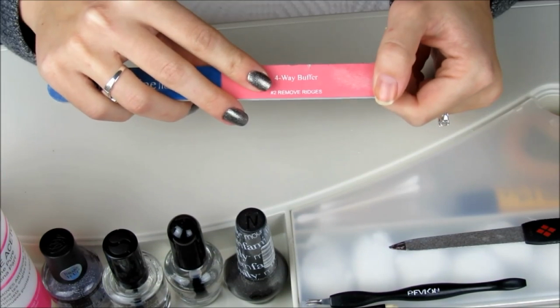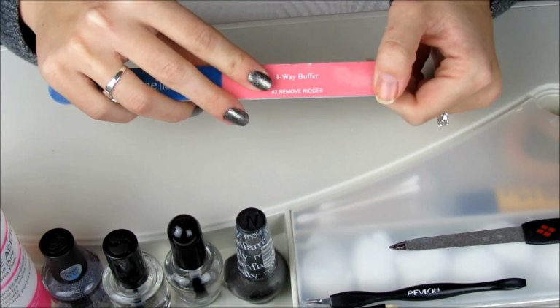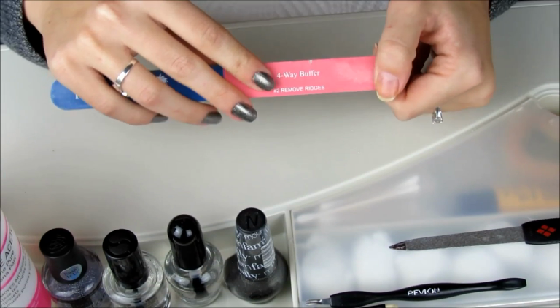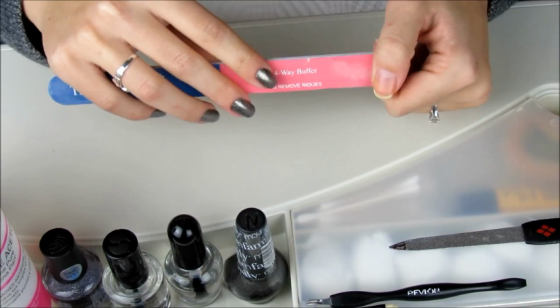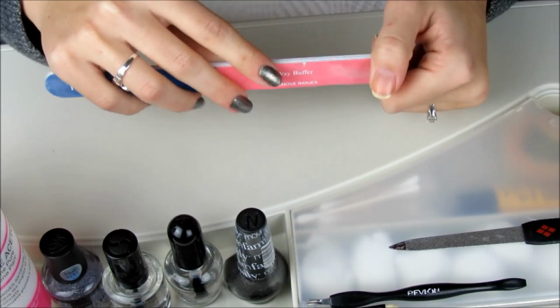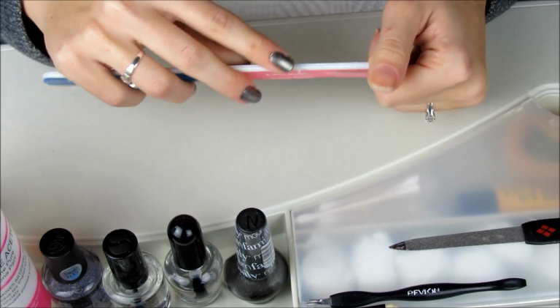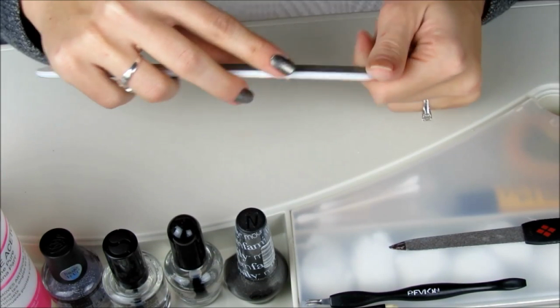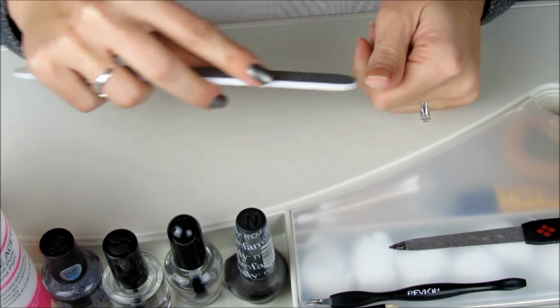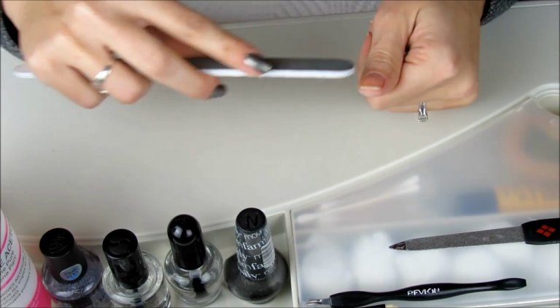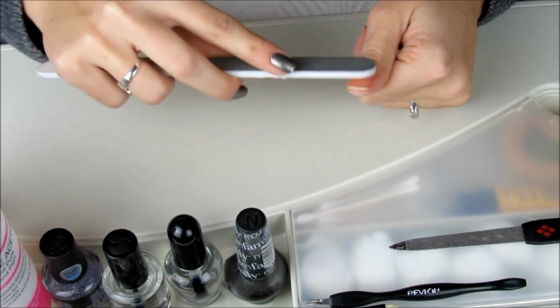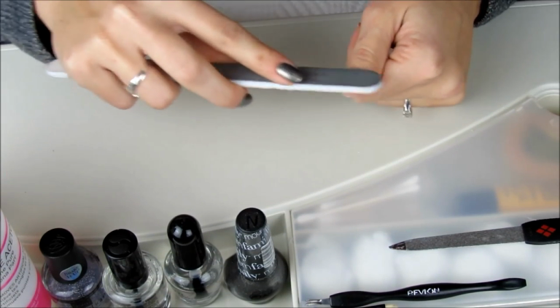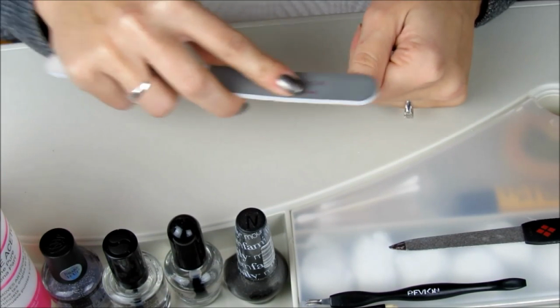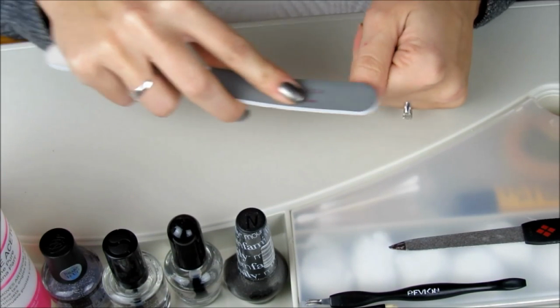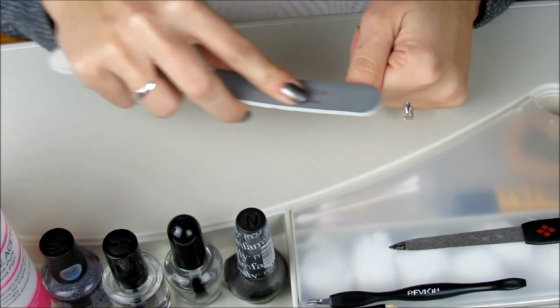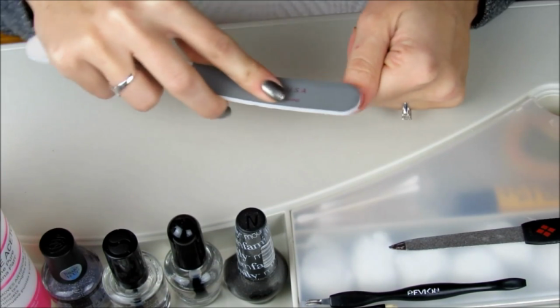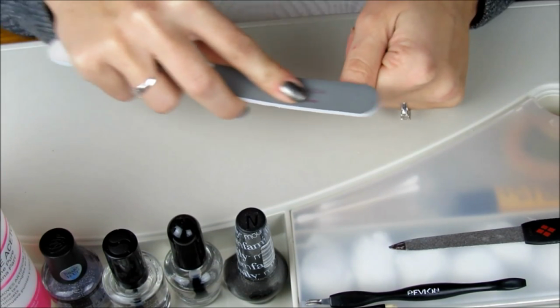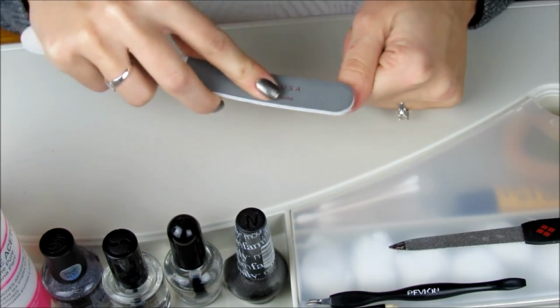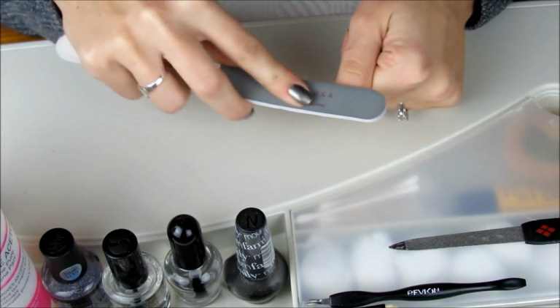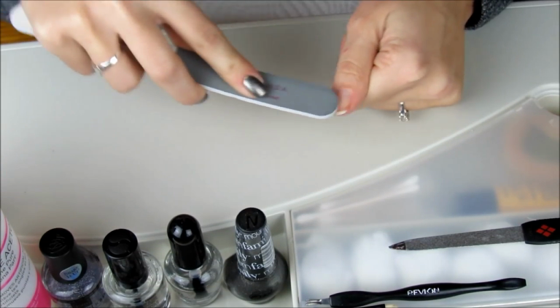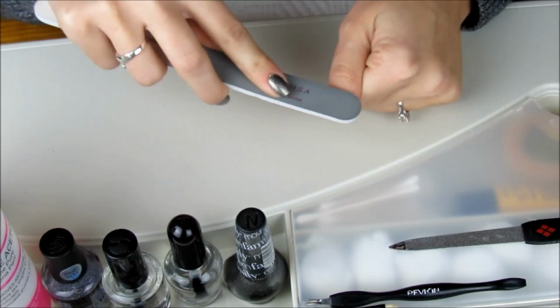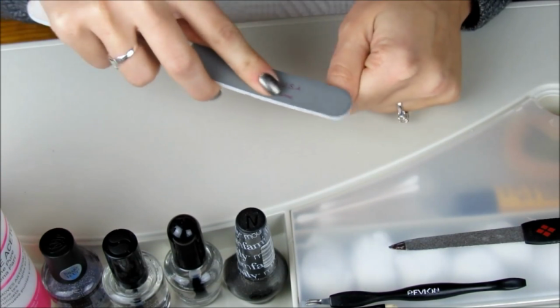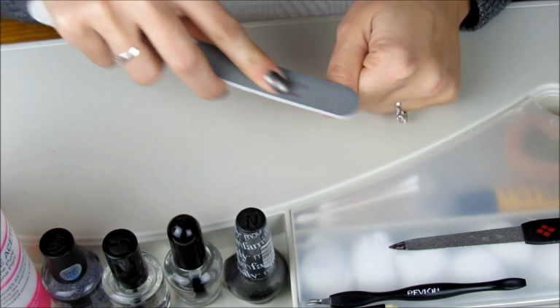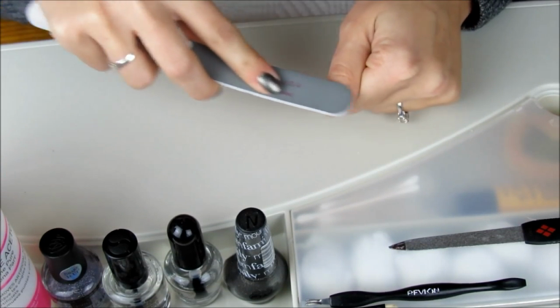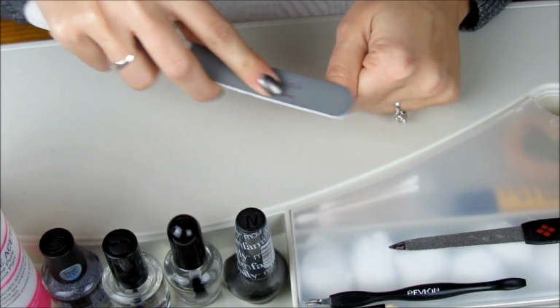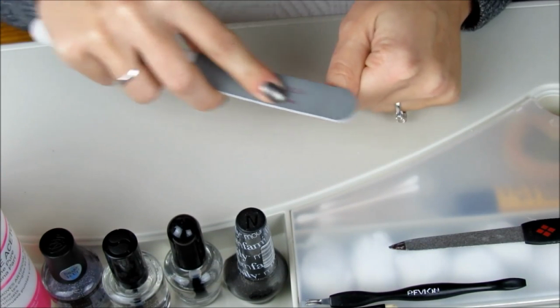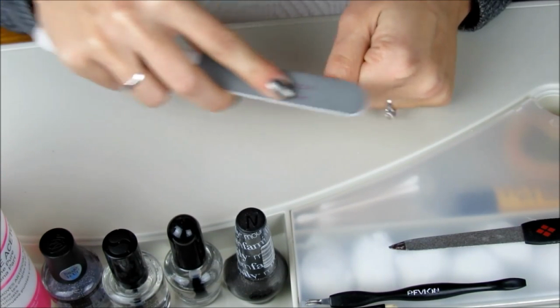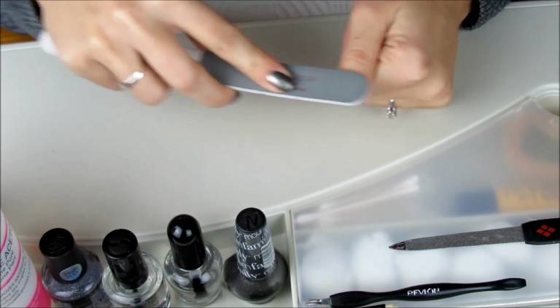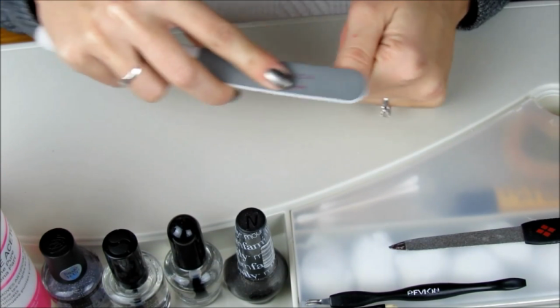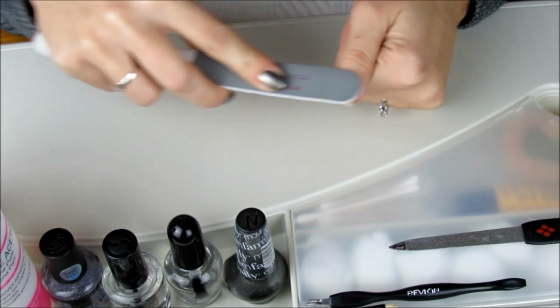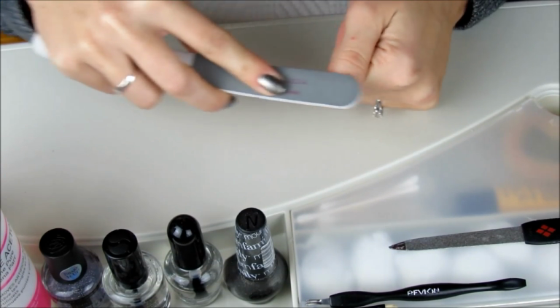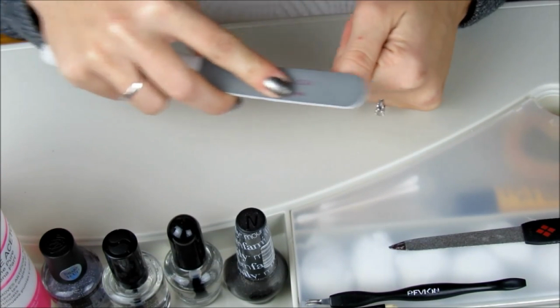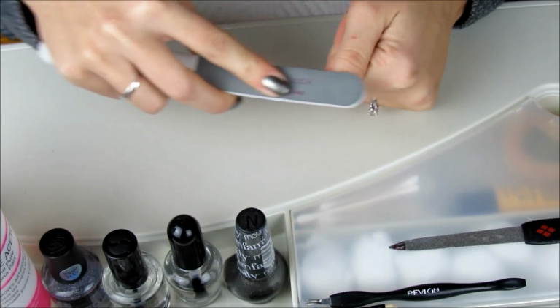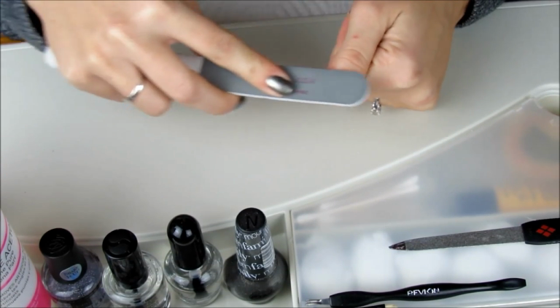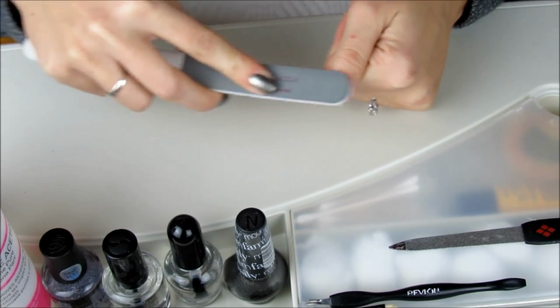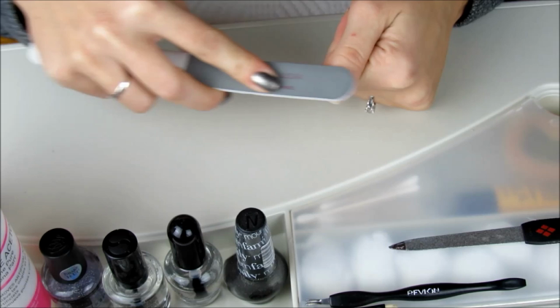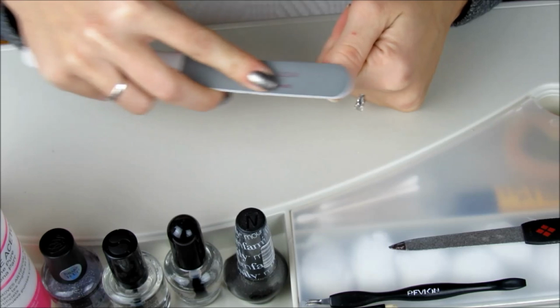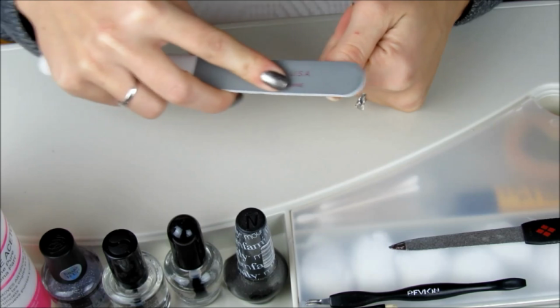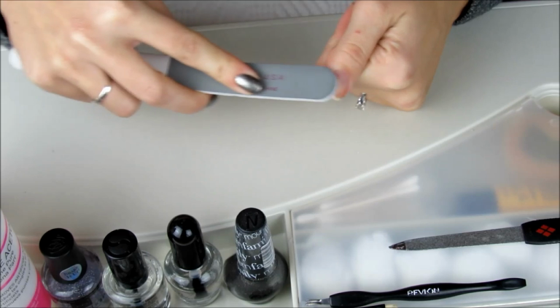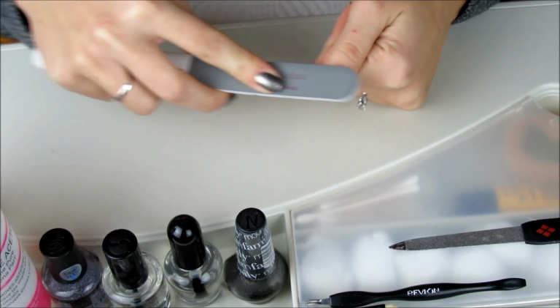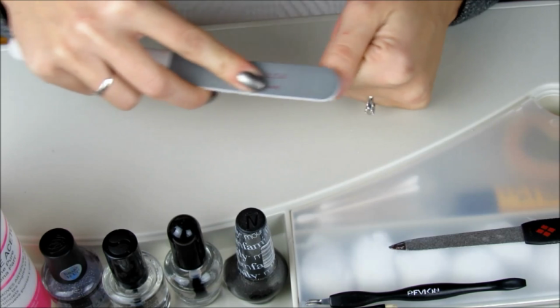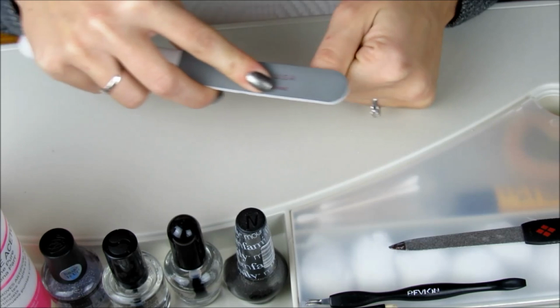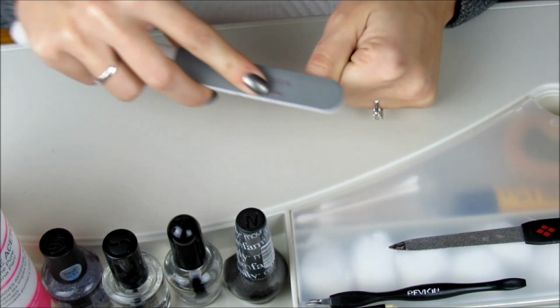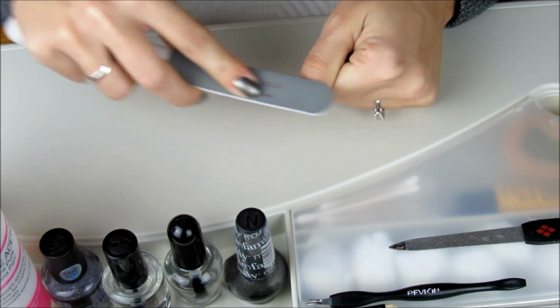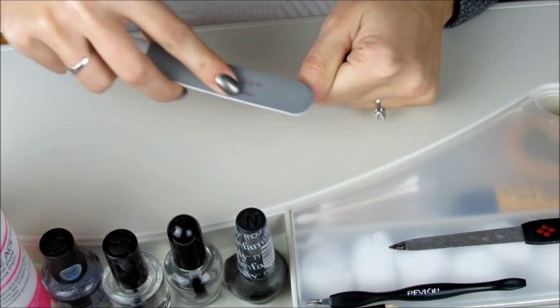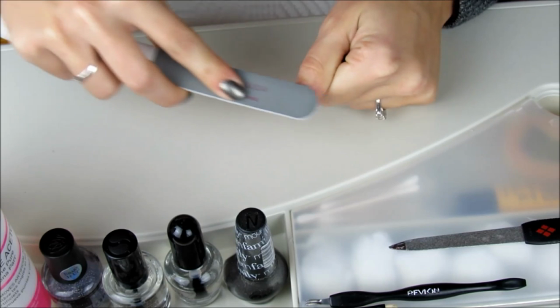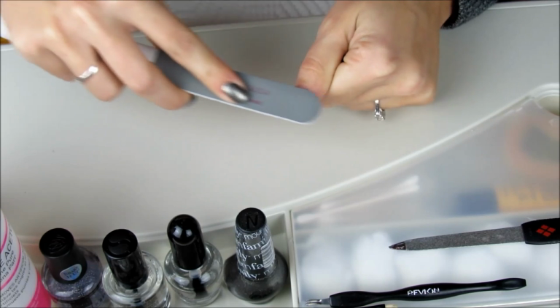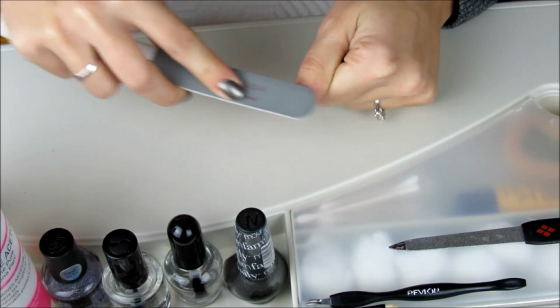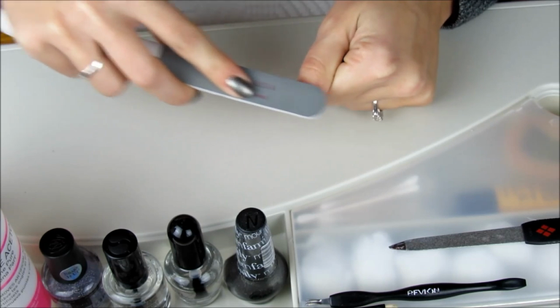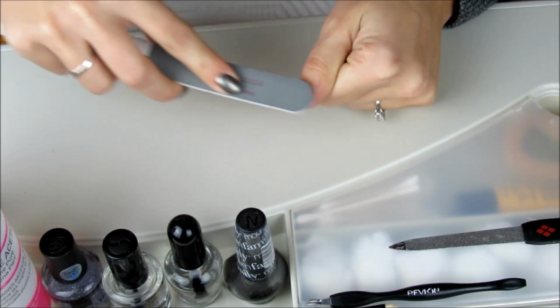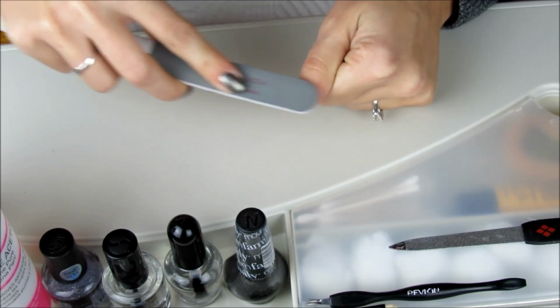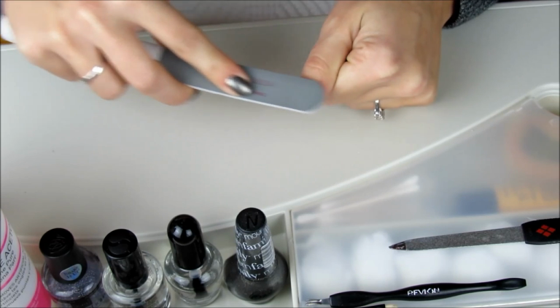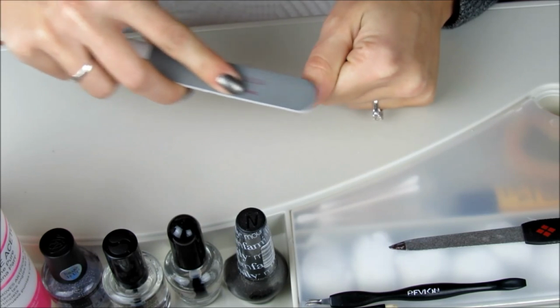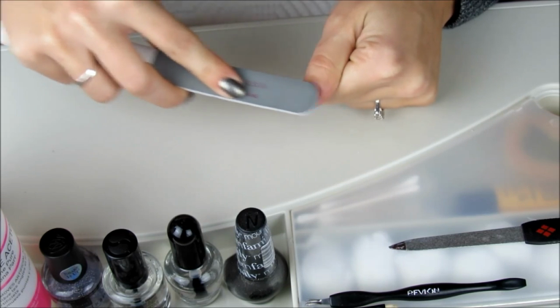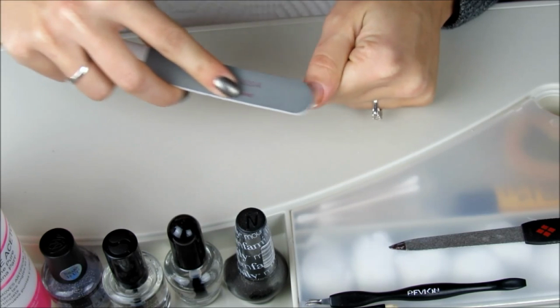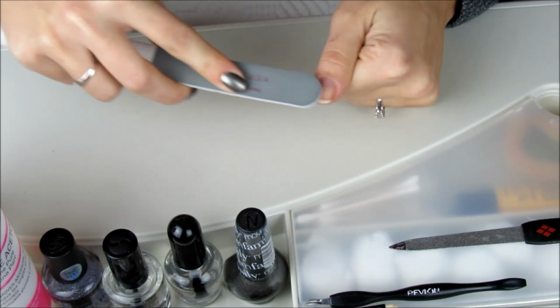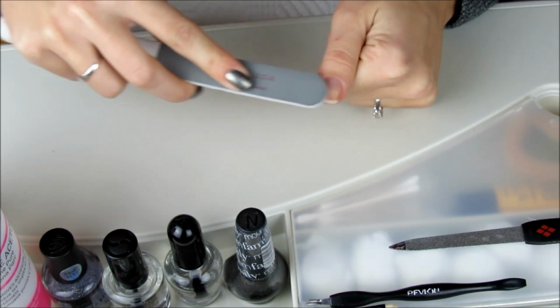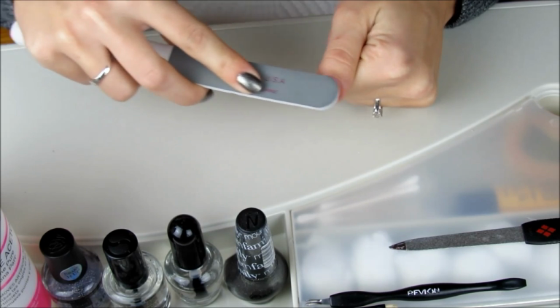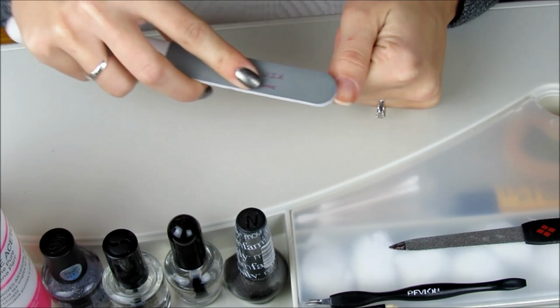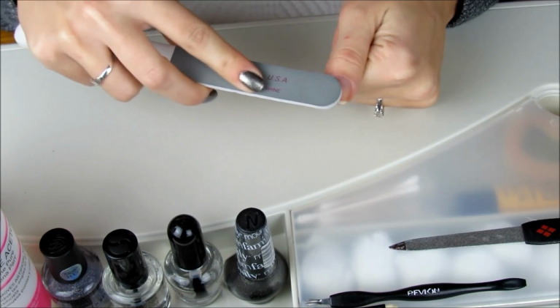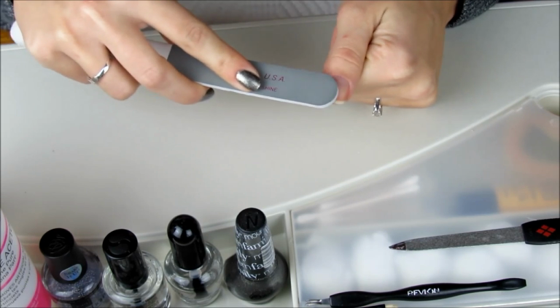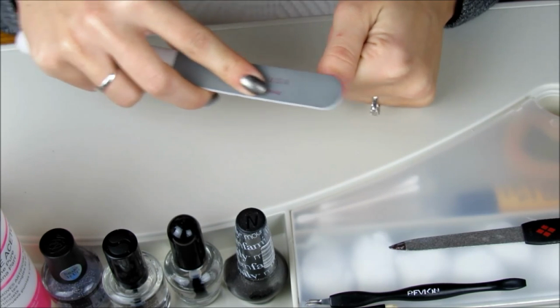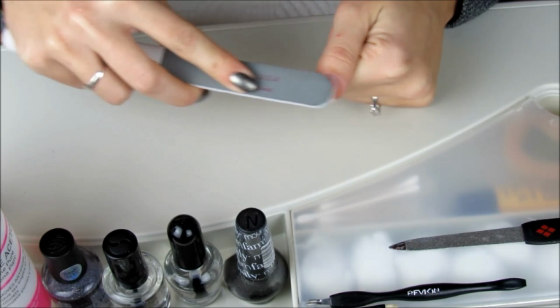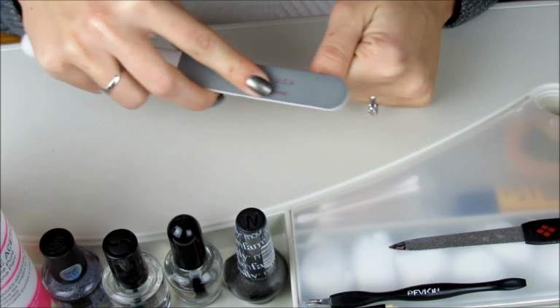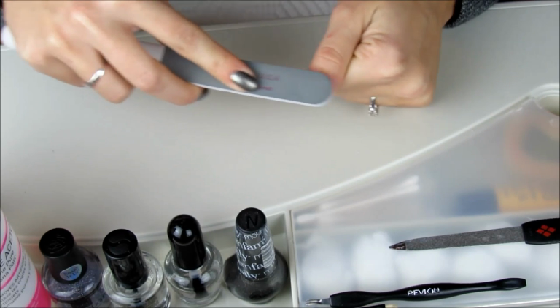Once that is done, I use the pink side to remove any bumps or ridges, so I make sure to buff this really well across the nail and around the edges.